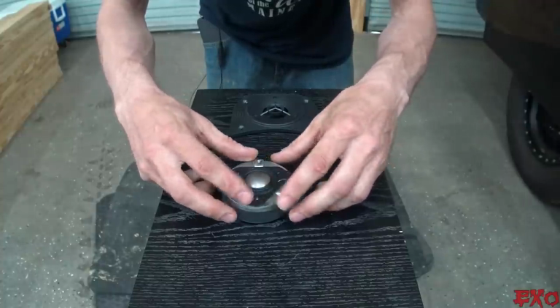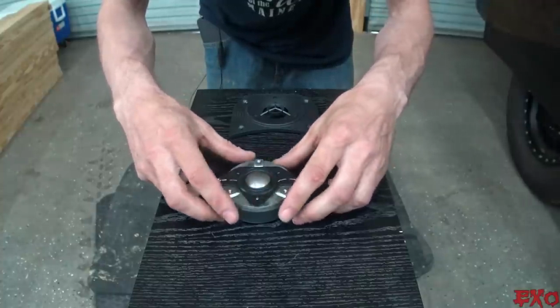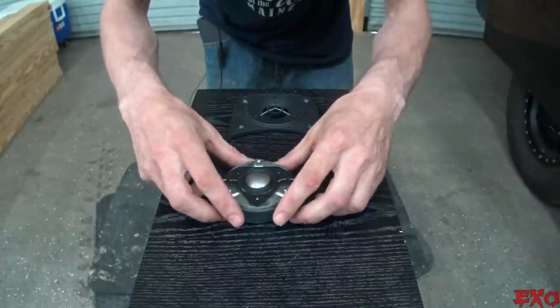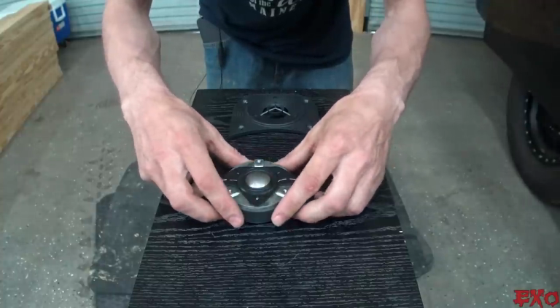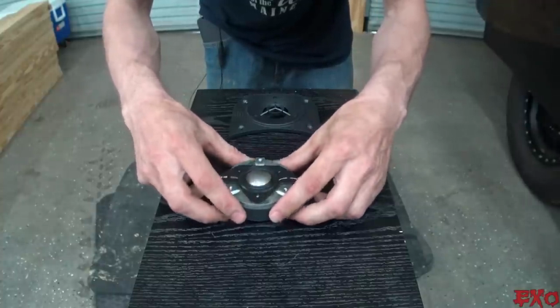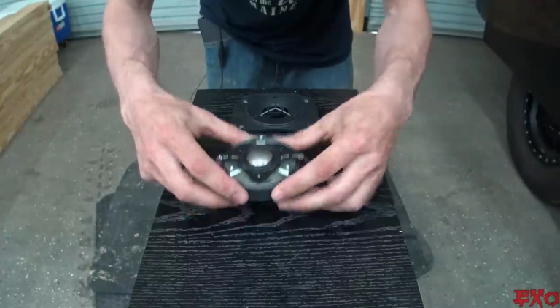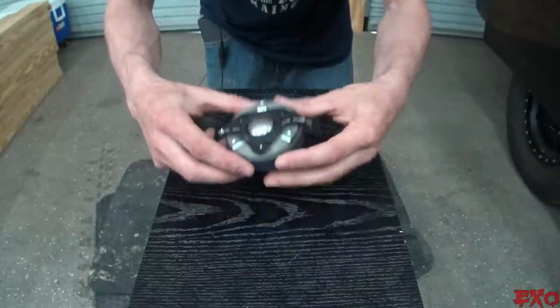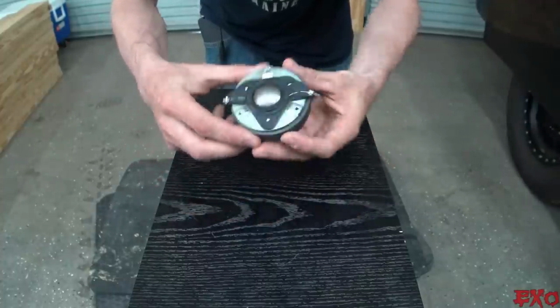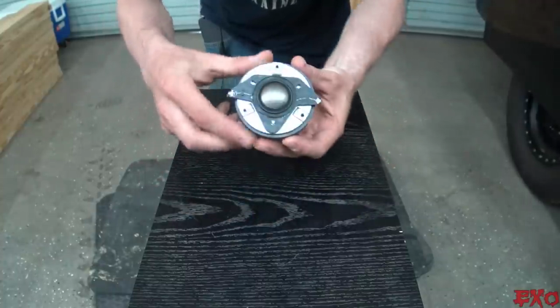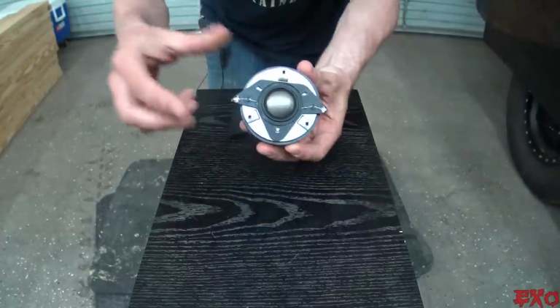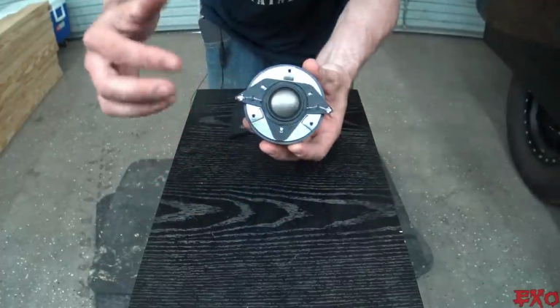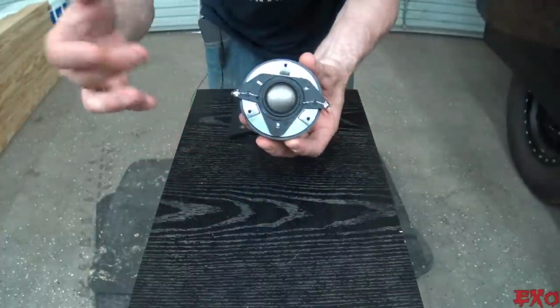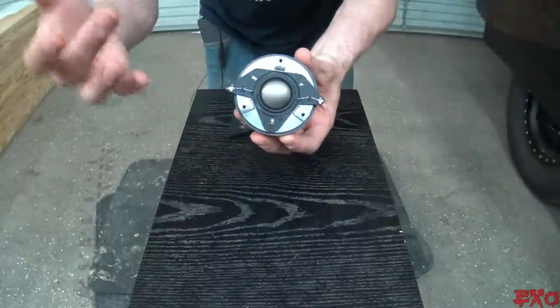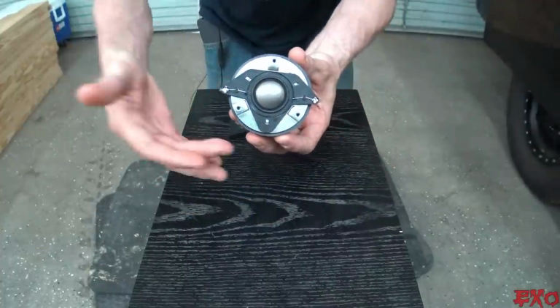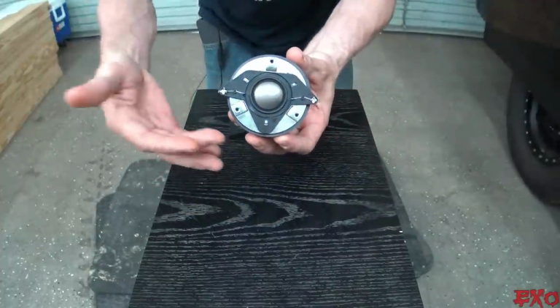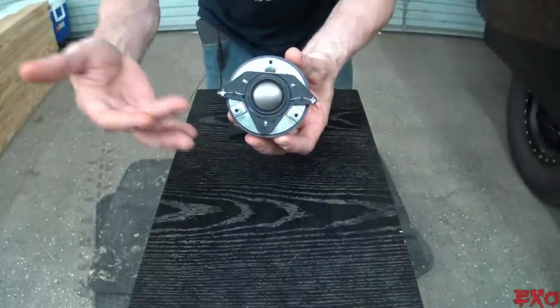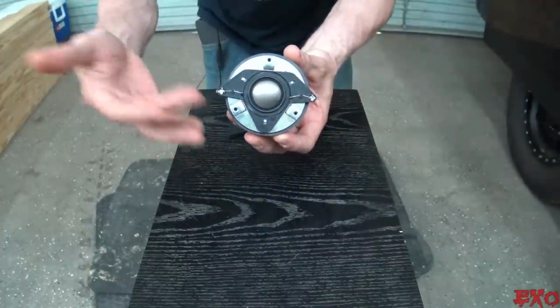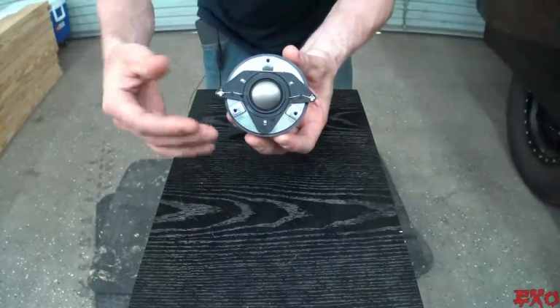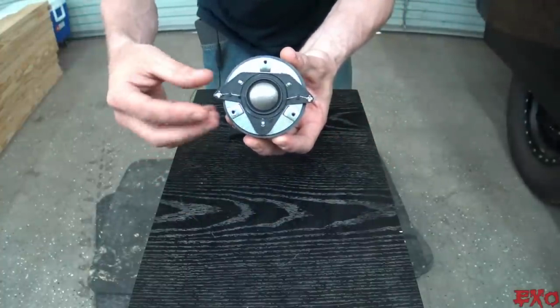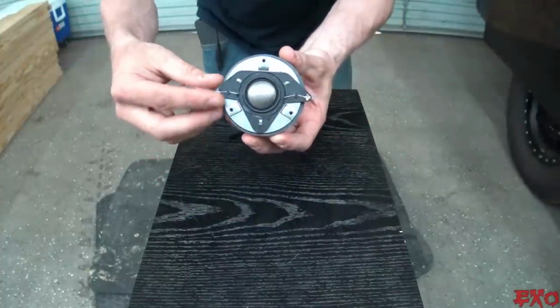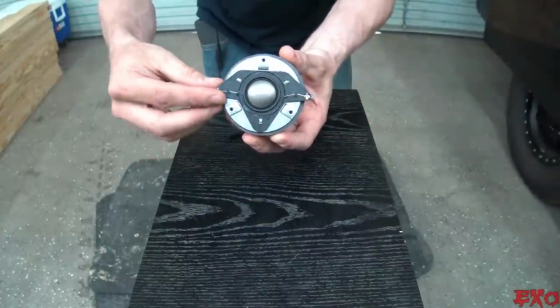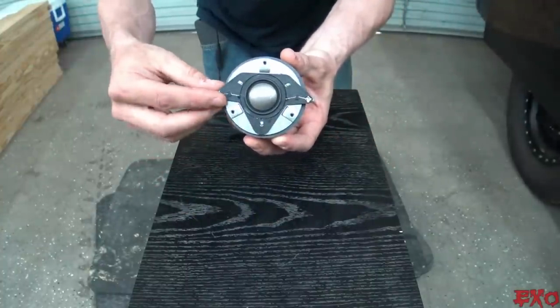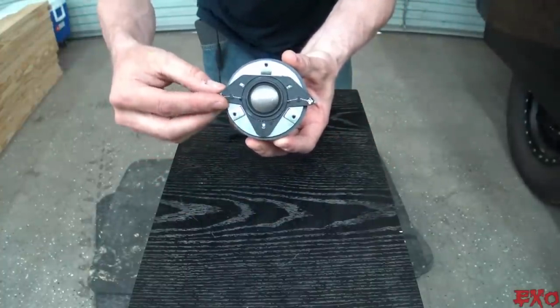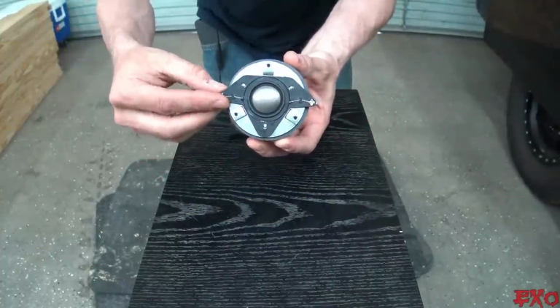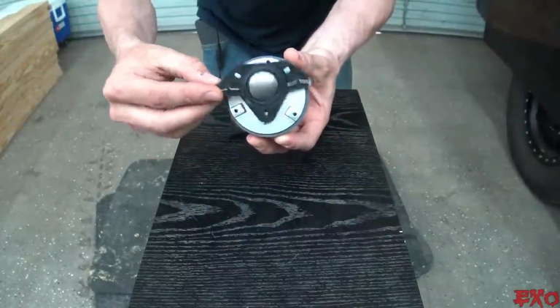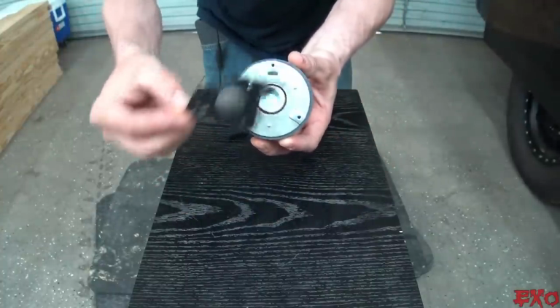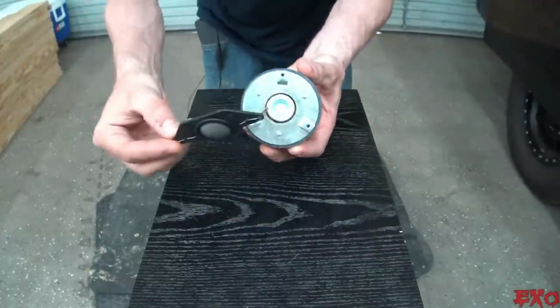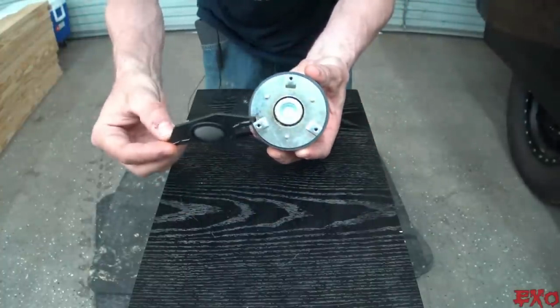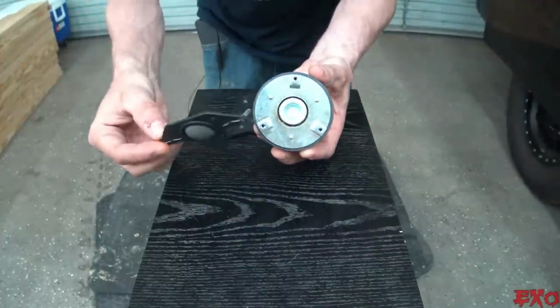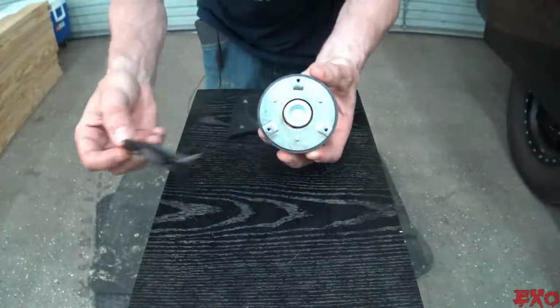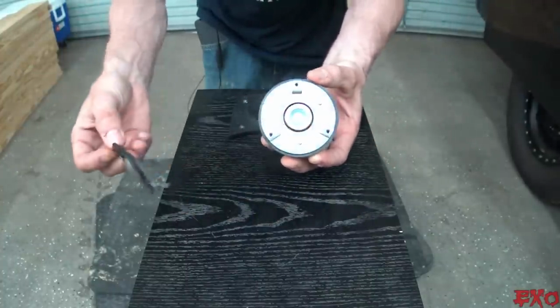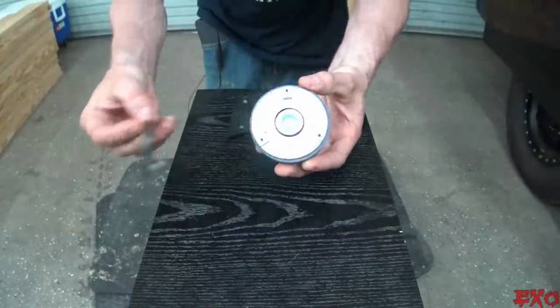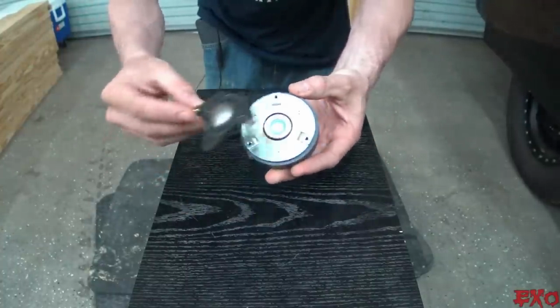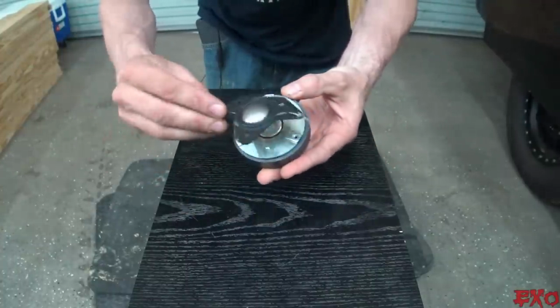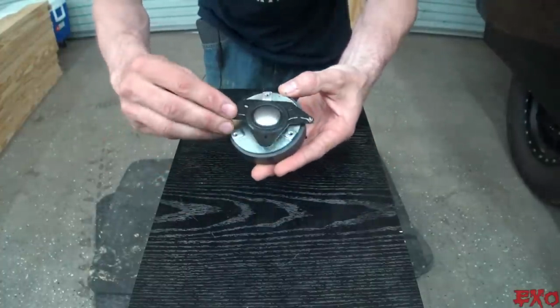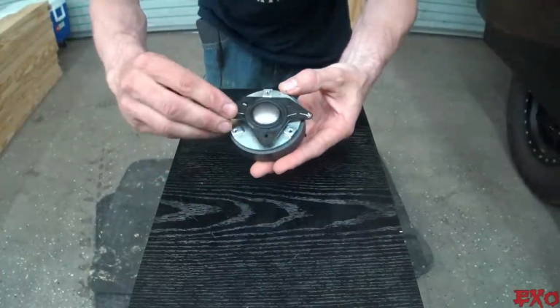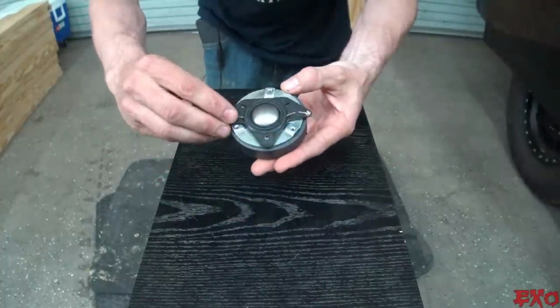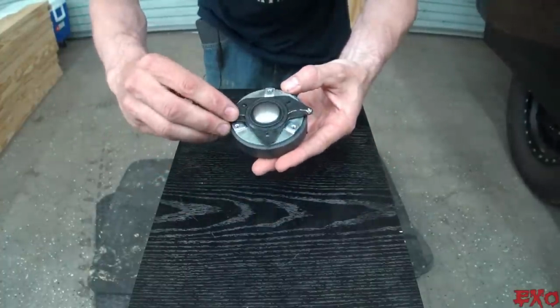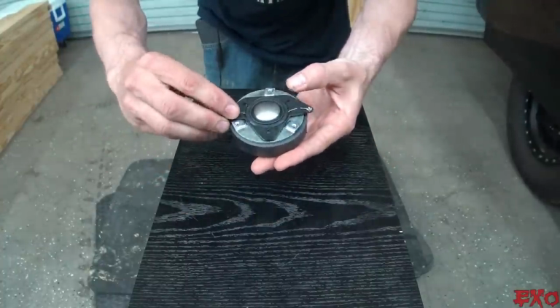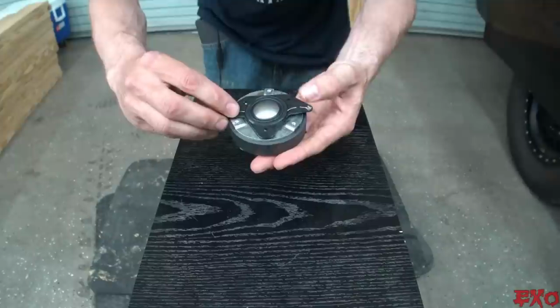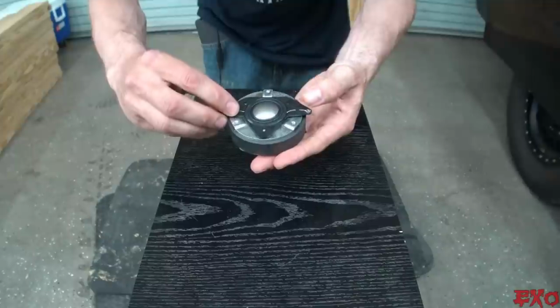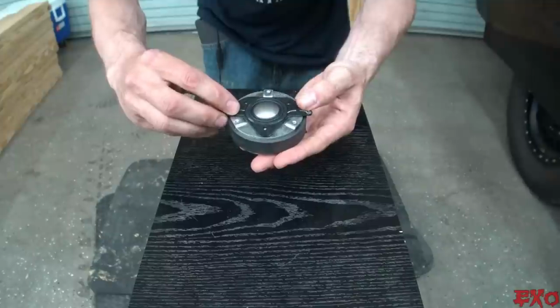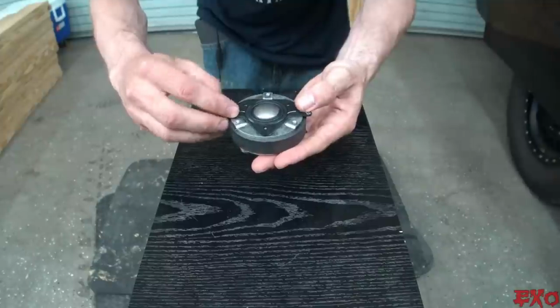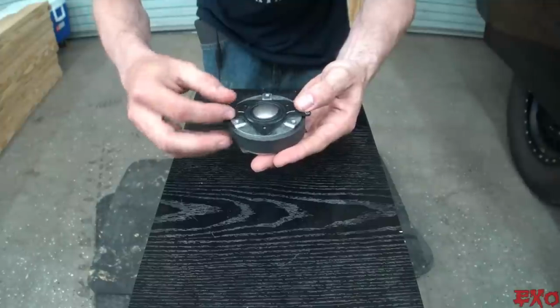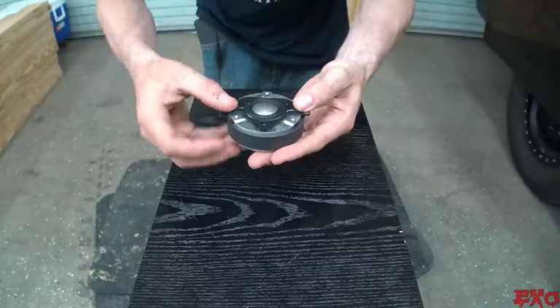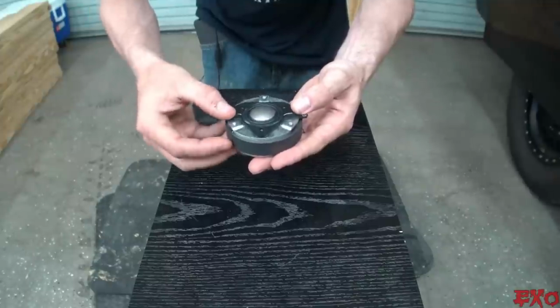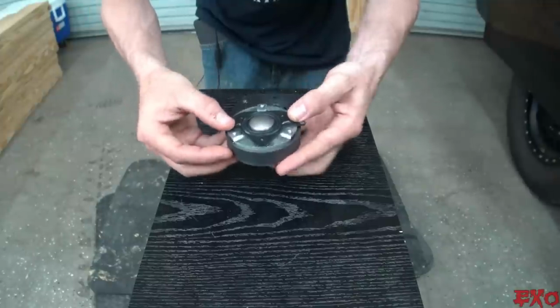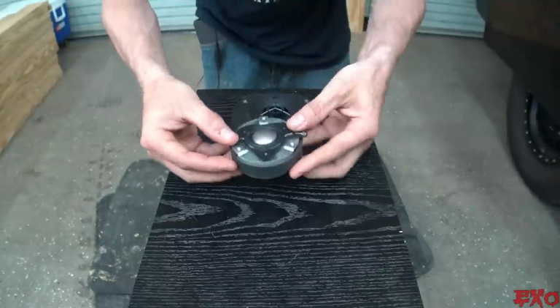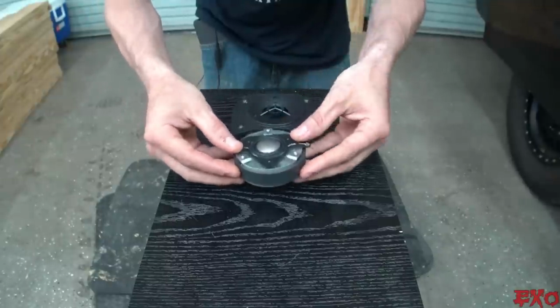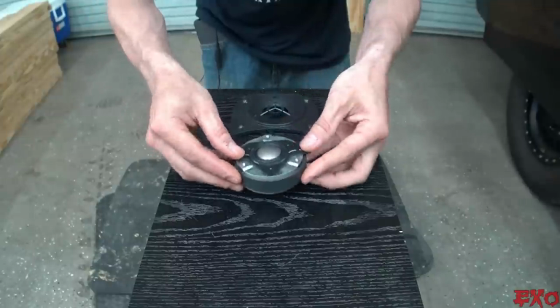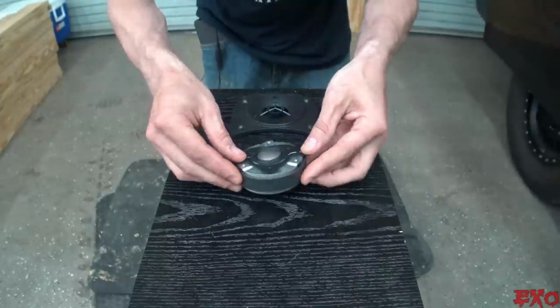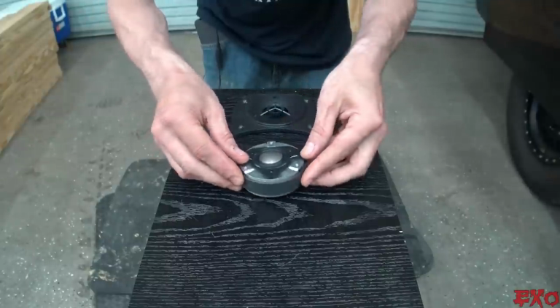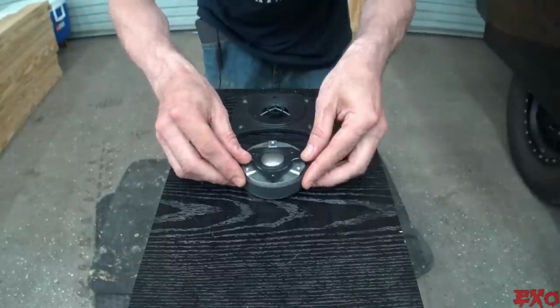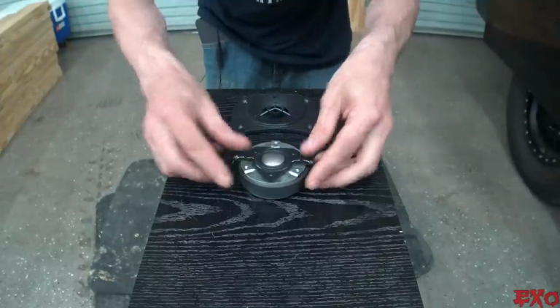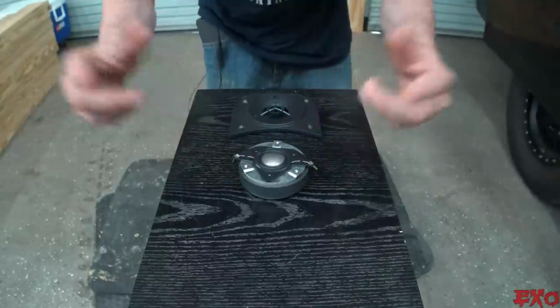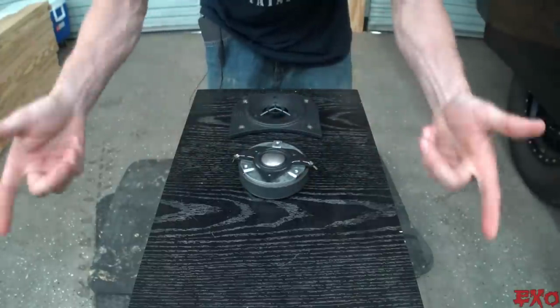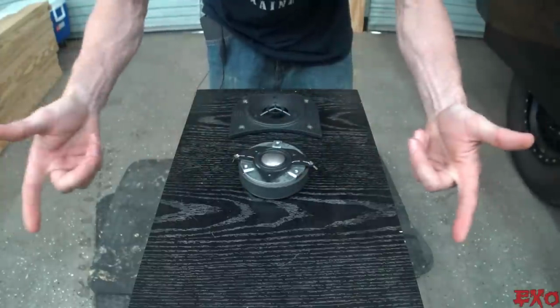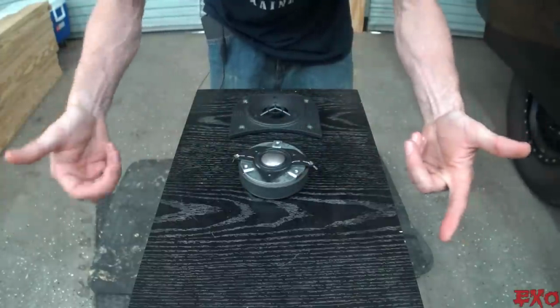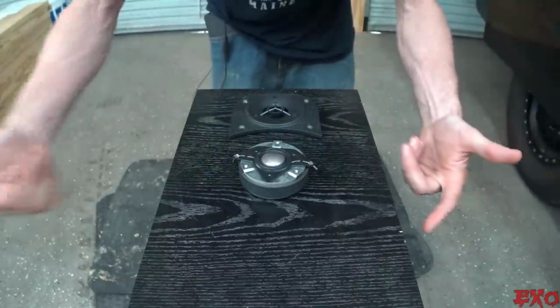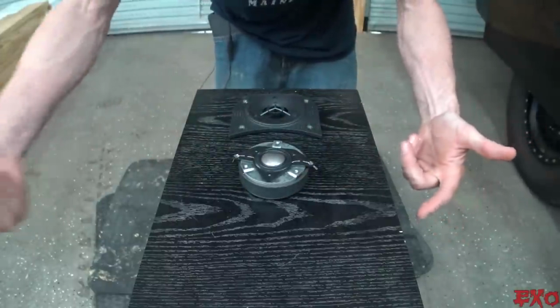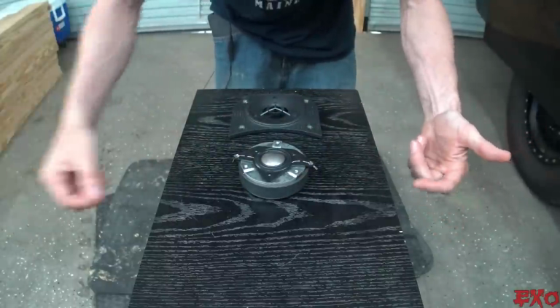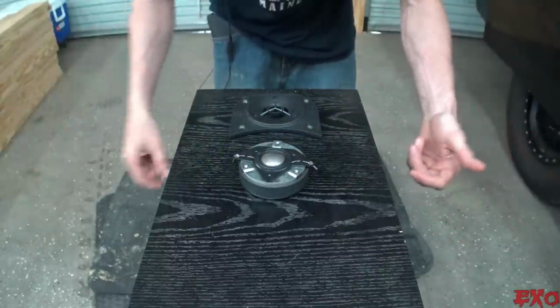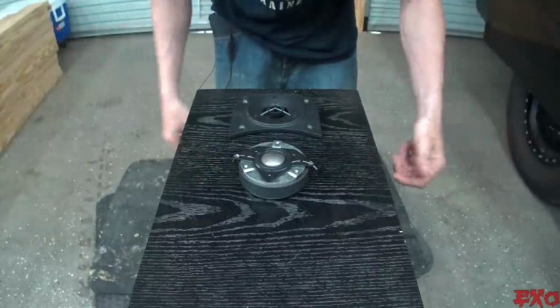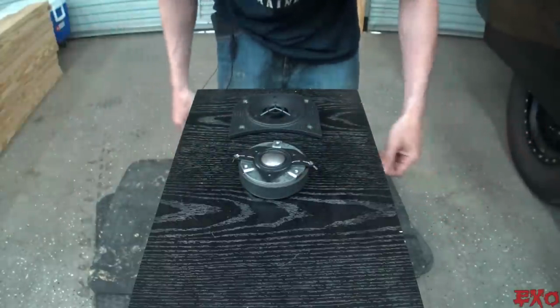So unfortunately, there are no available replacements for this, so we're going to have to do something ourselves here with our spare bin. Let's go see what we got.